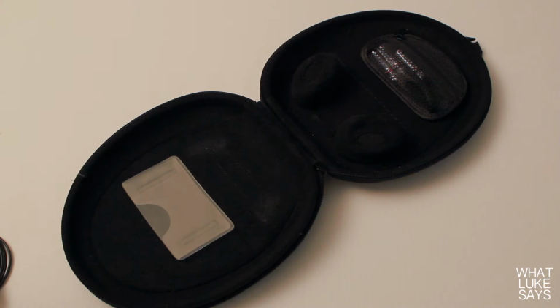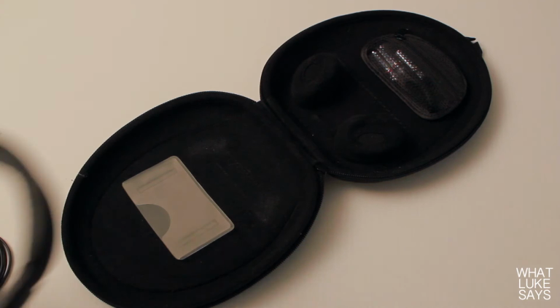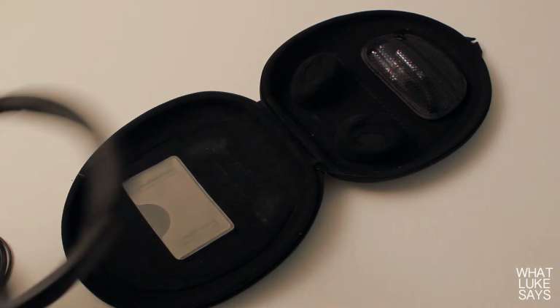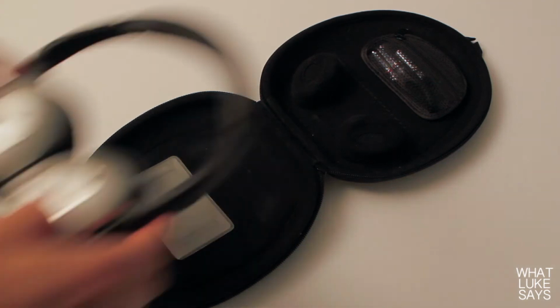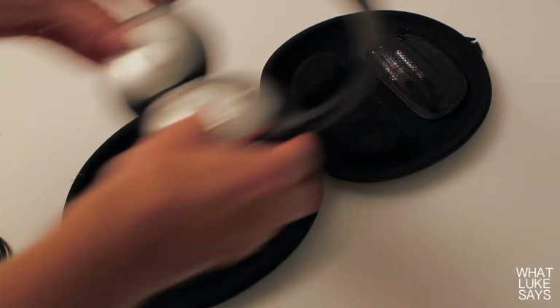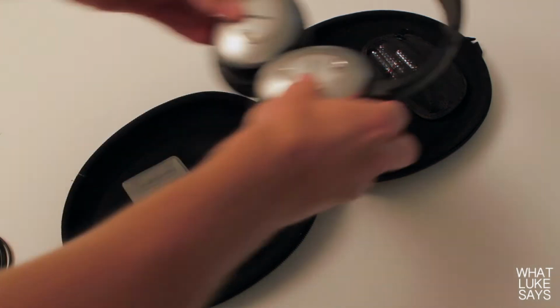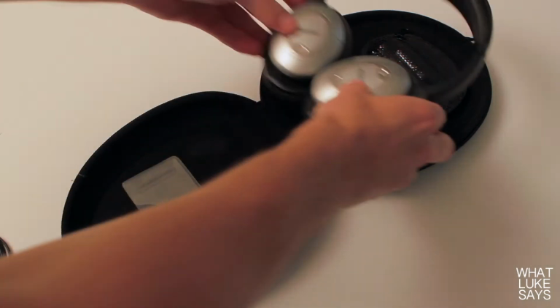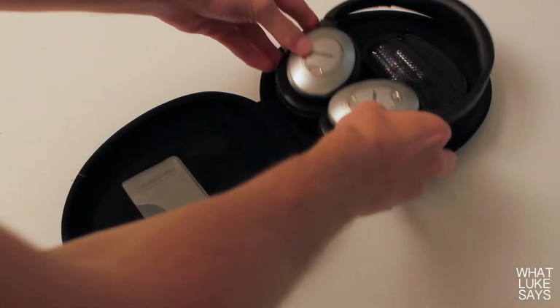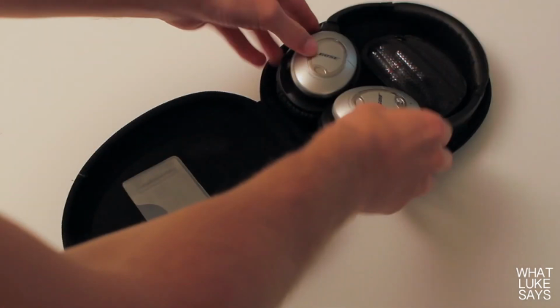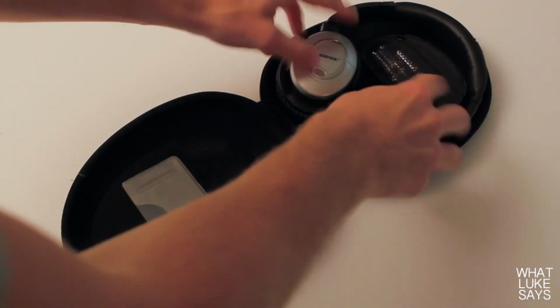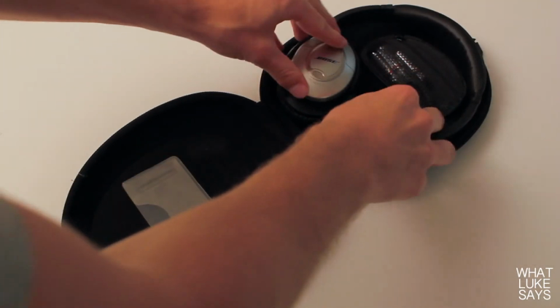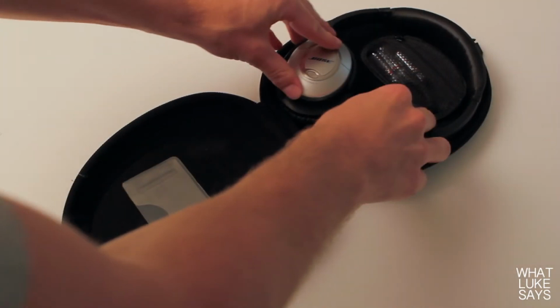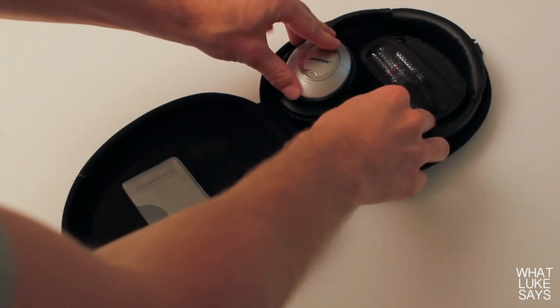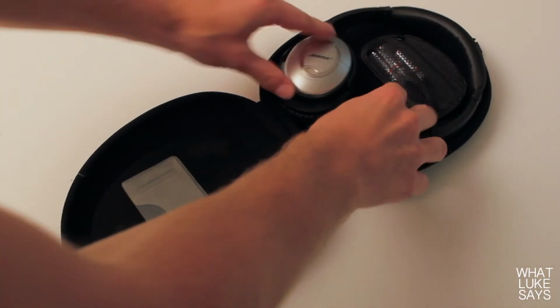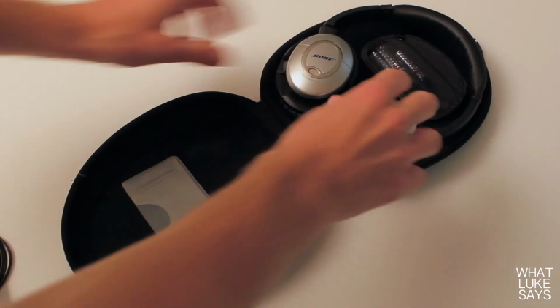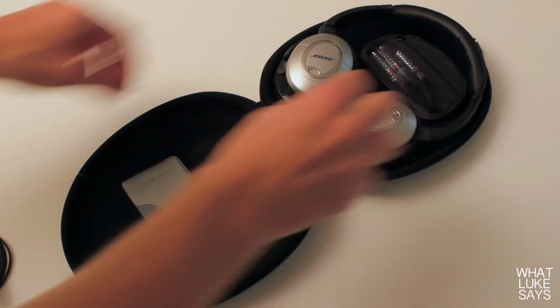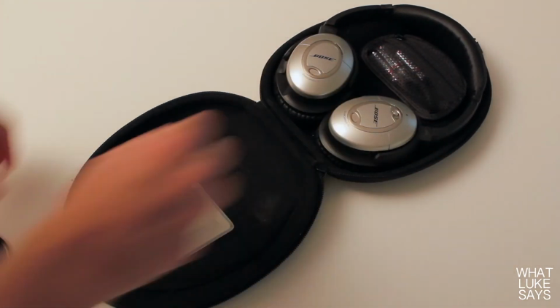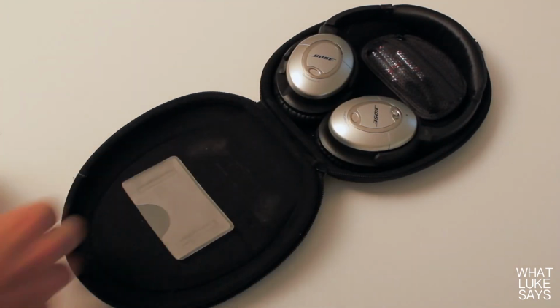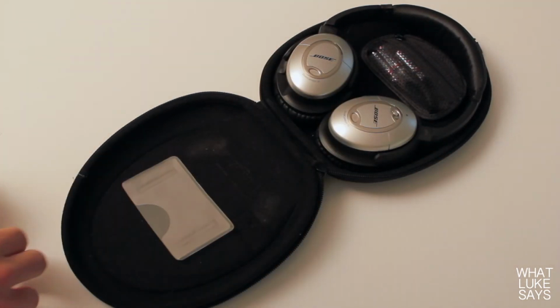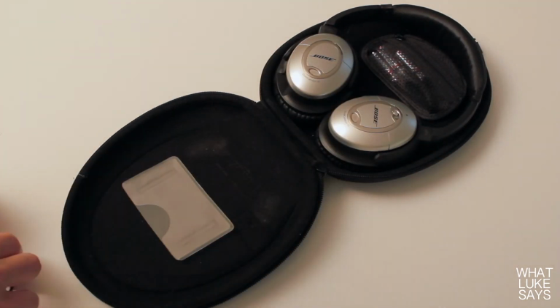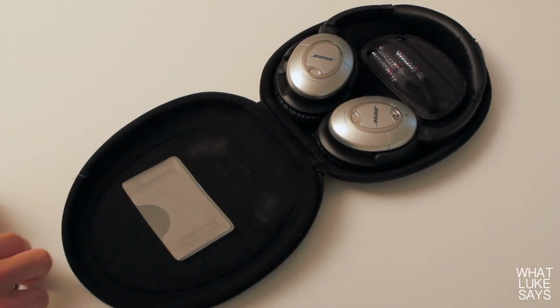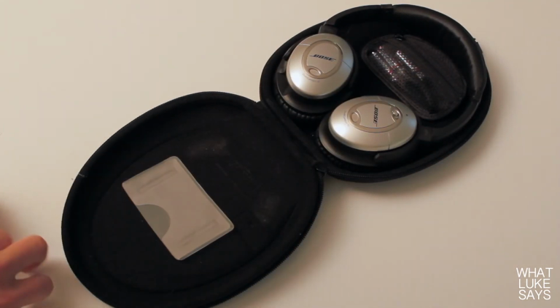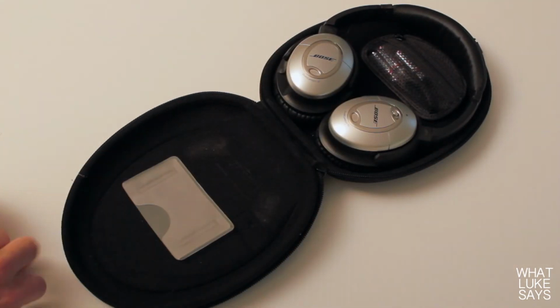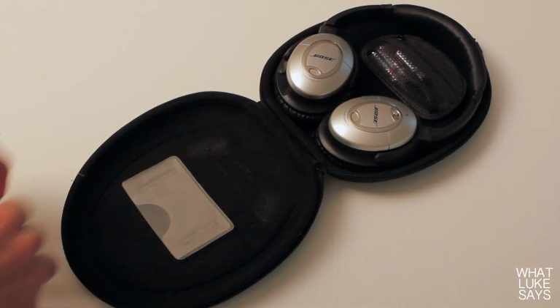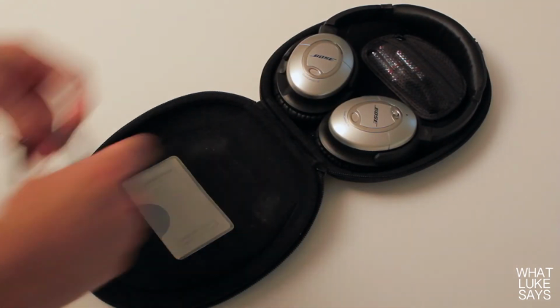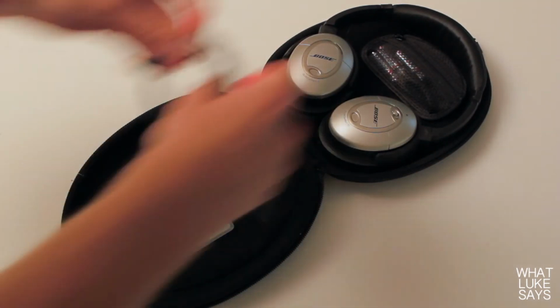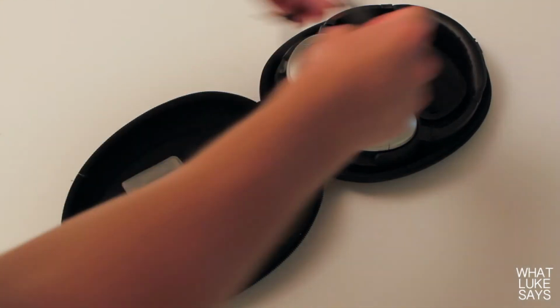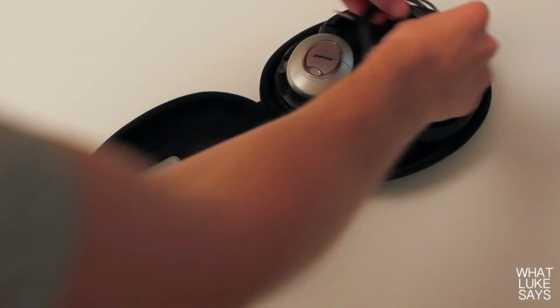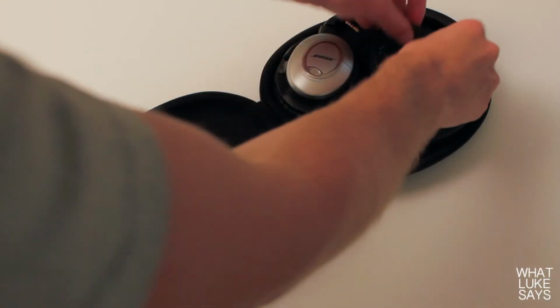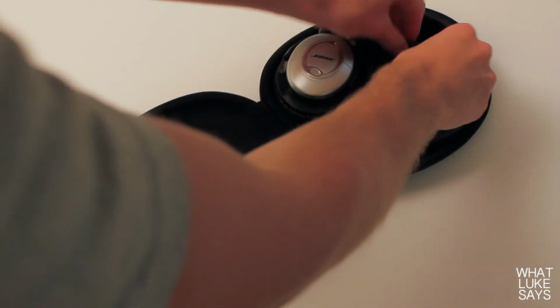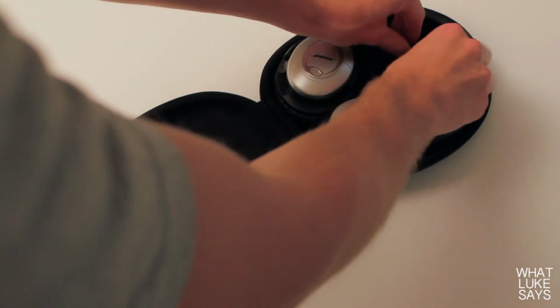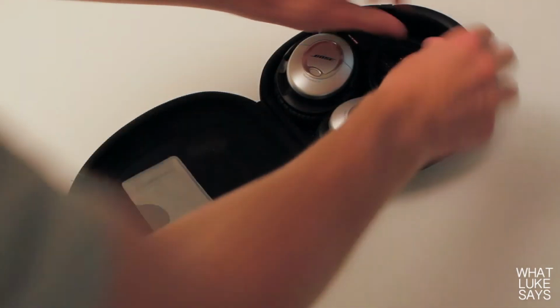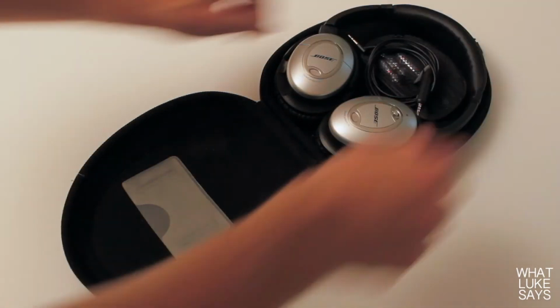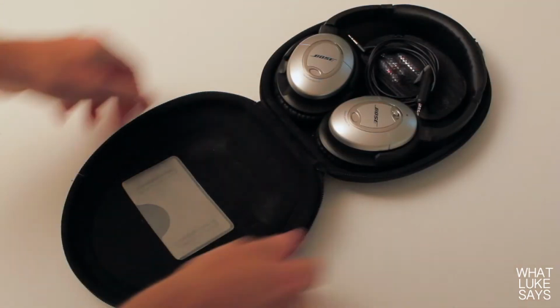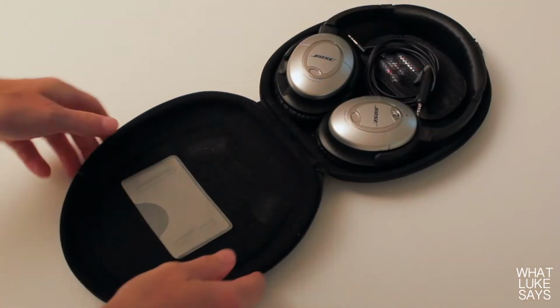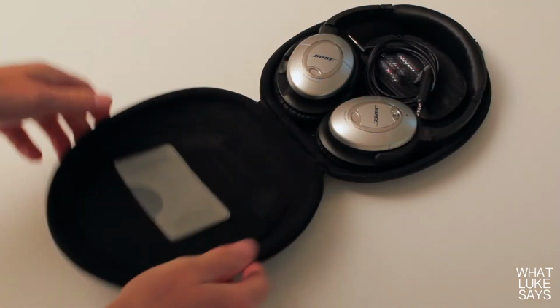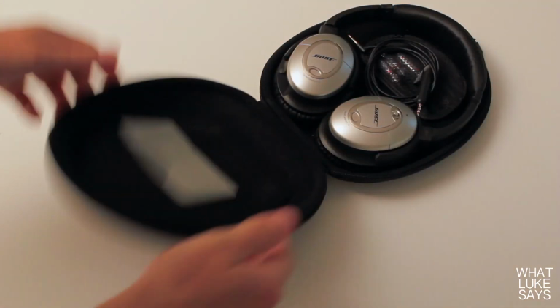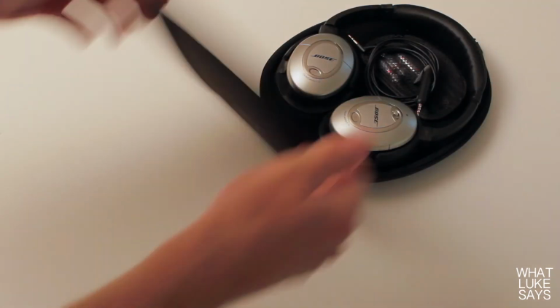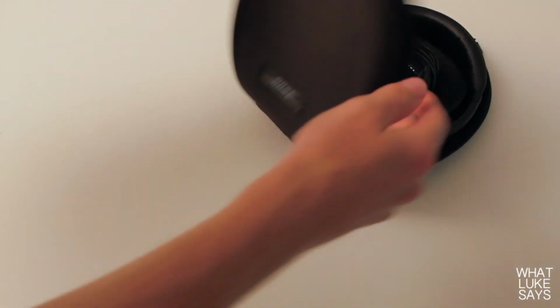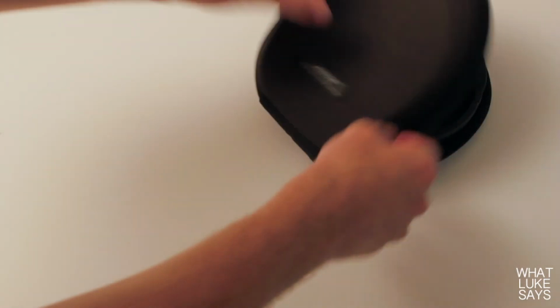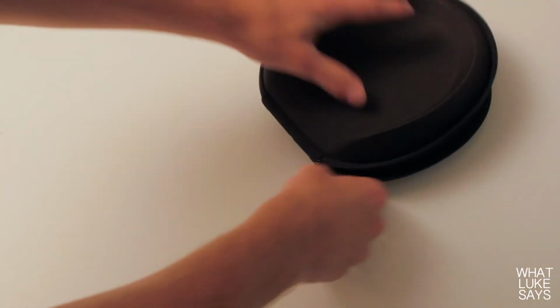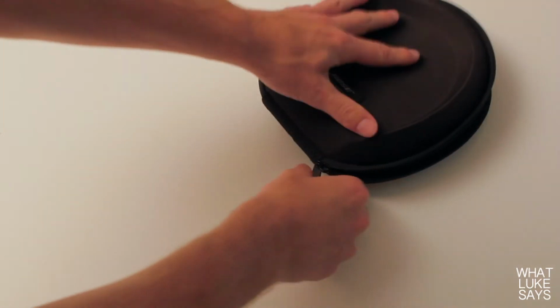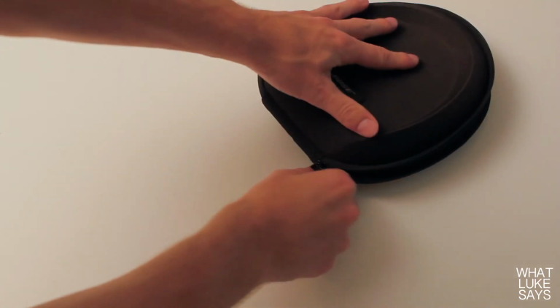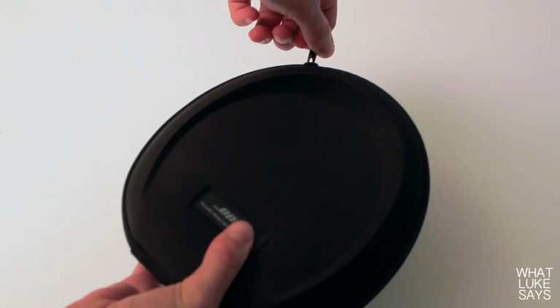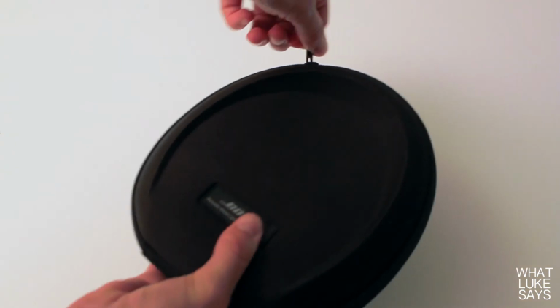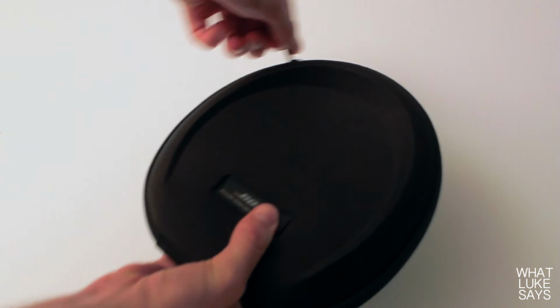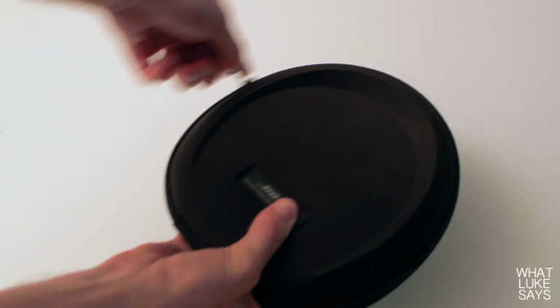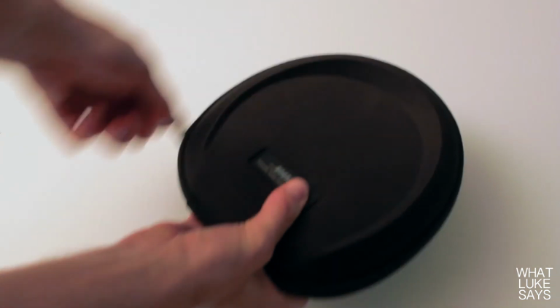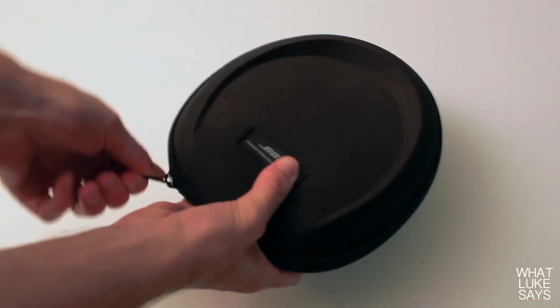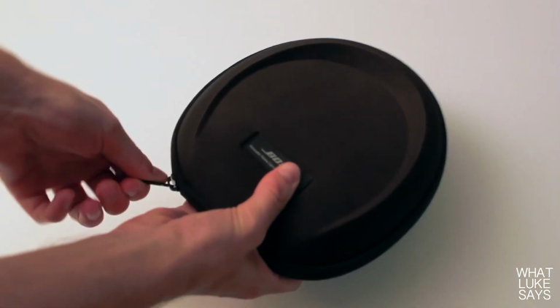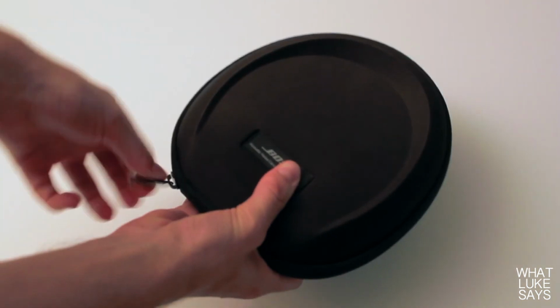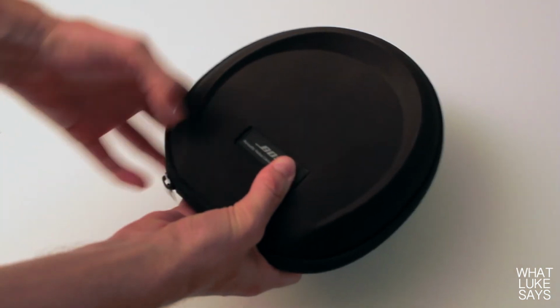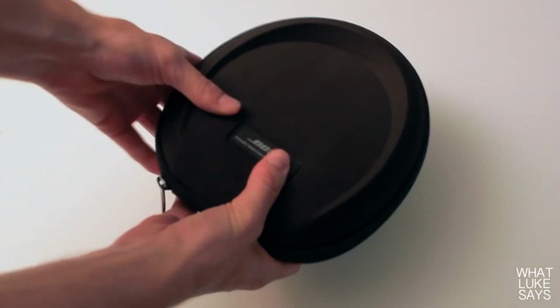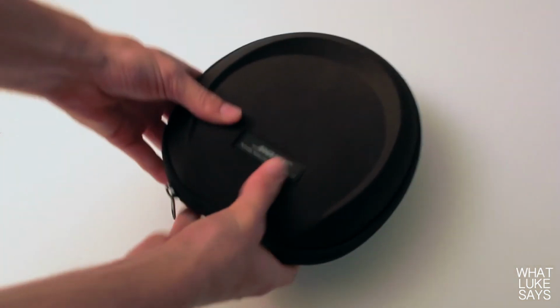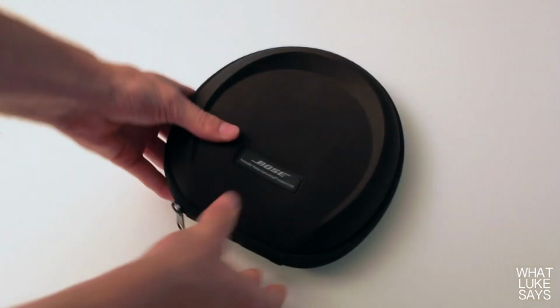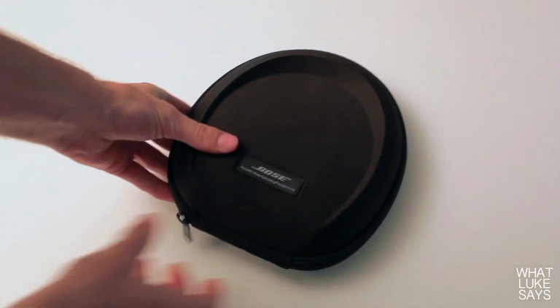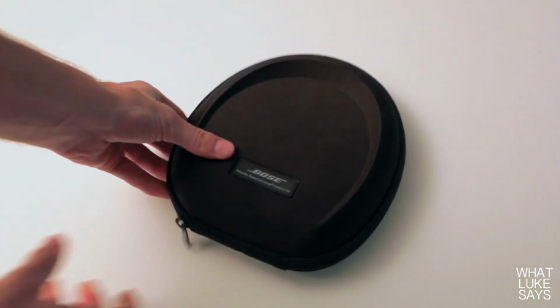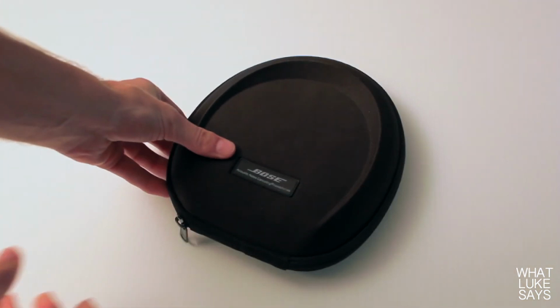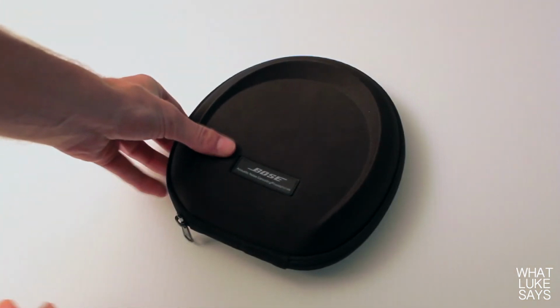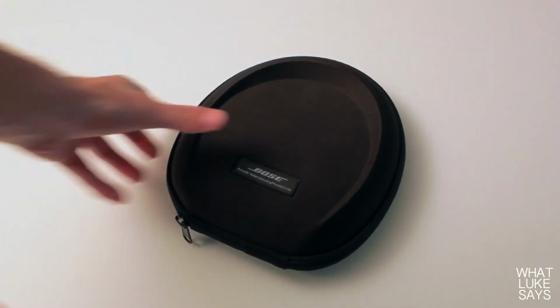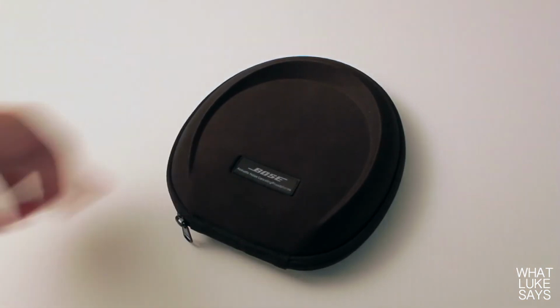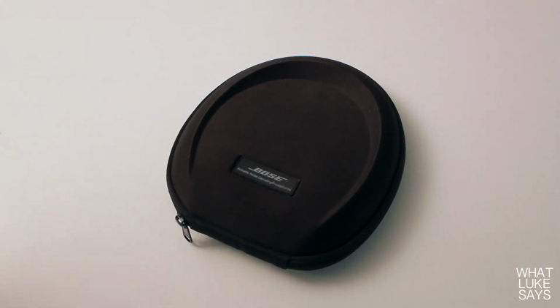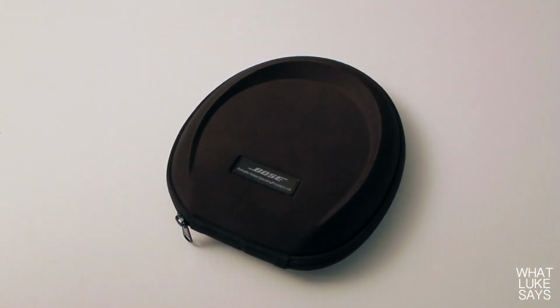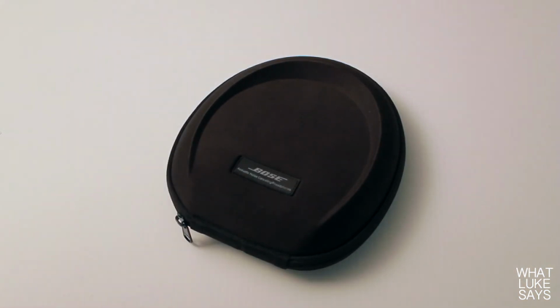To put the headphones in the case, you just collapse them down and then fold the ear cups flat. I then usually just put my audio cable right on top and zip it up.